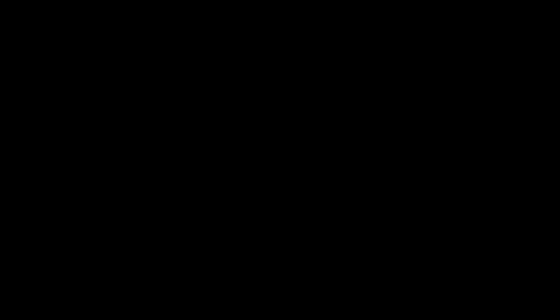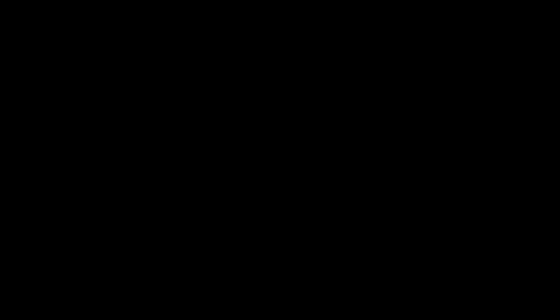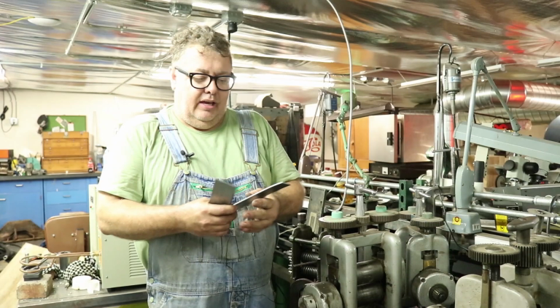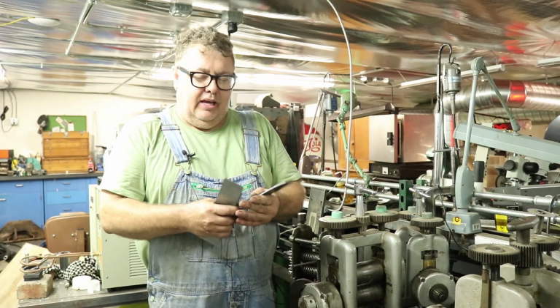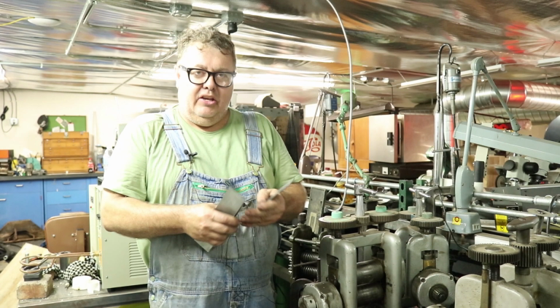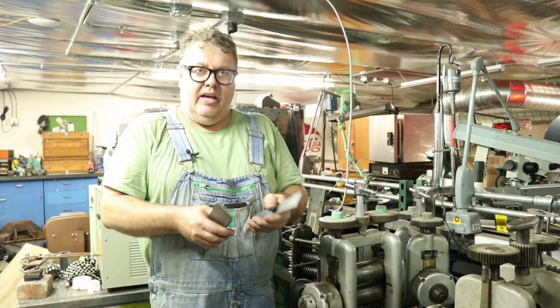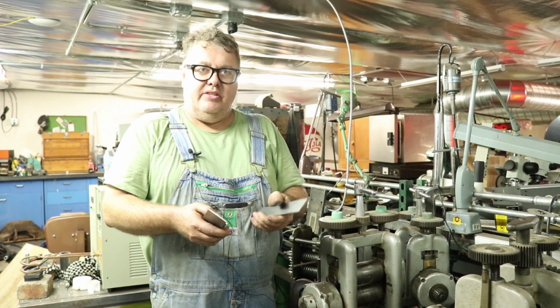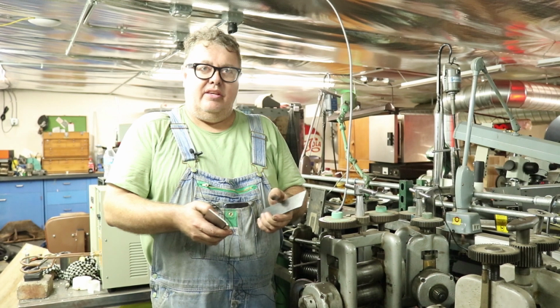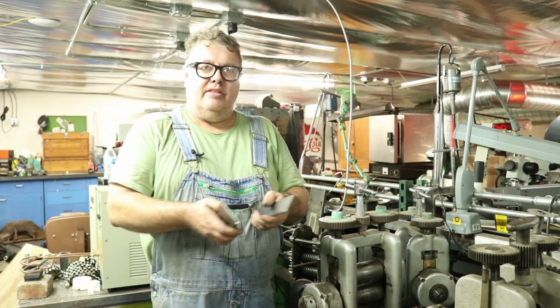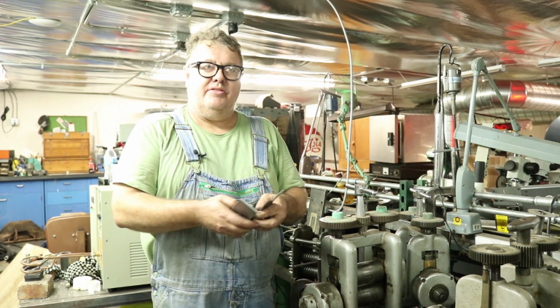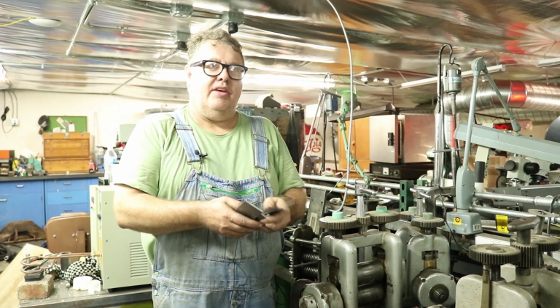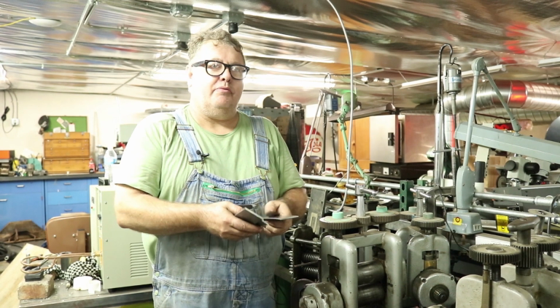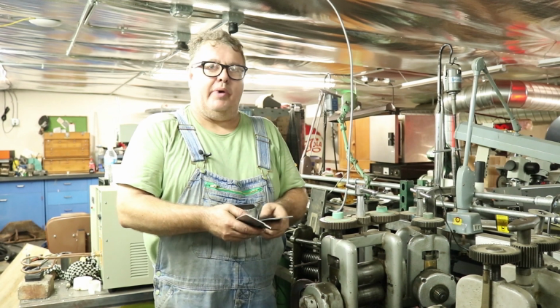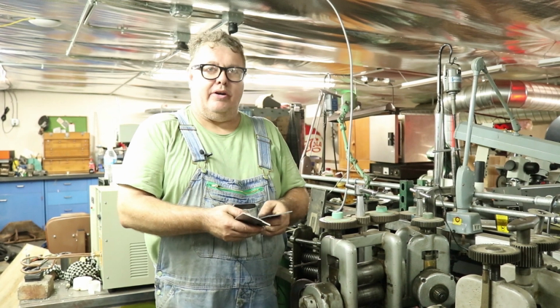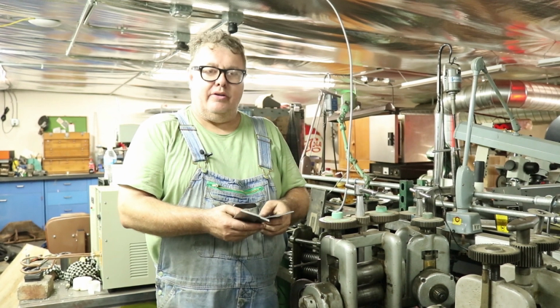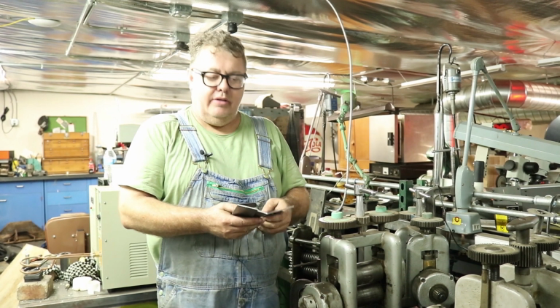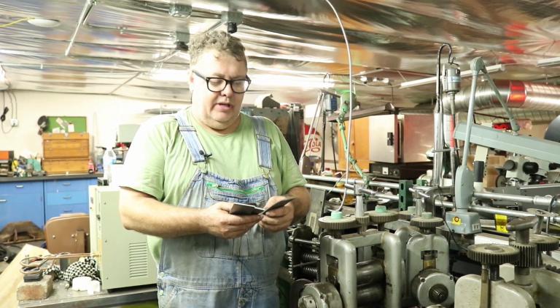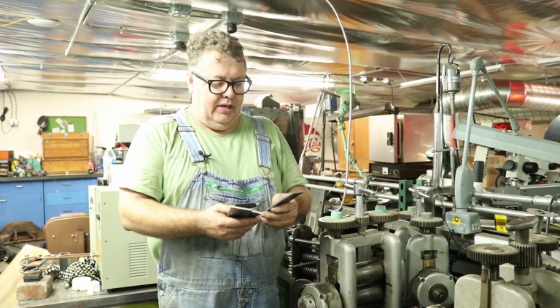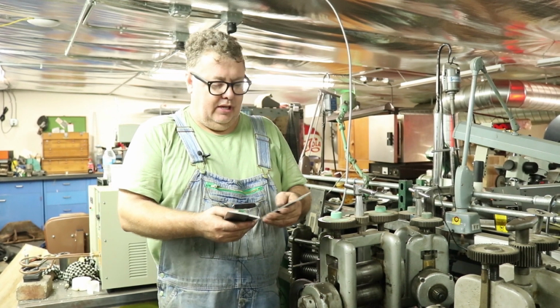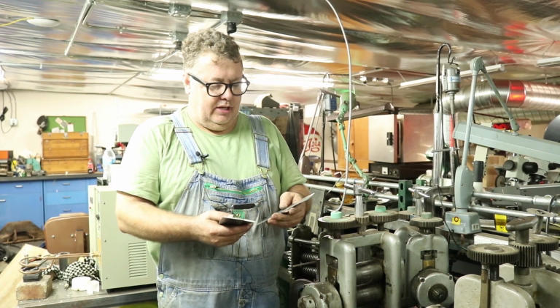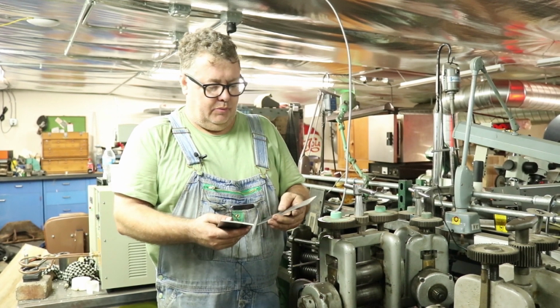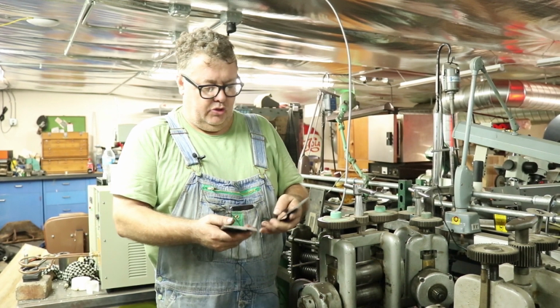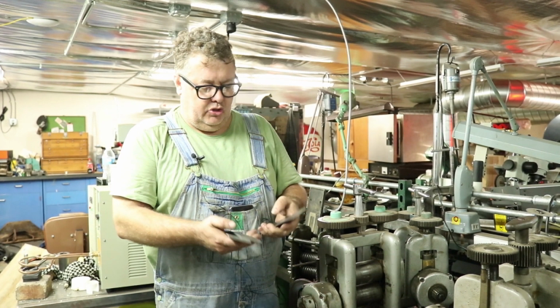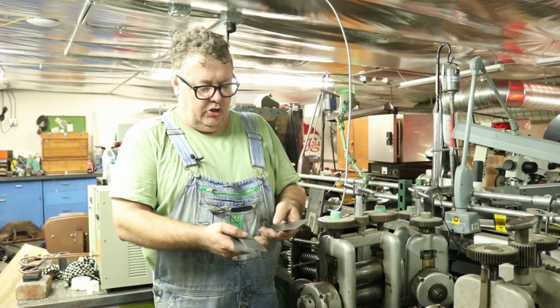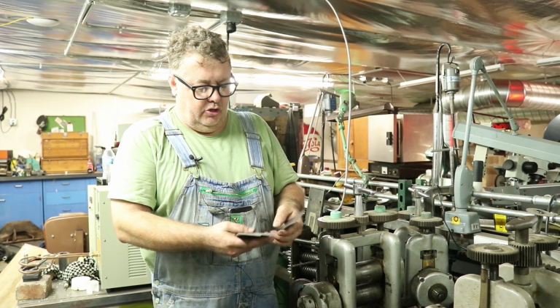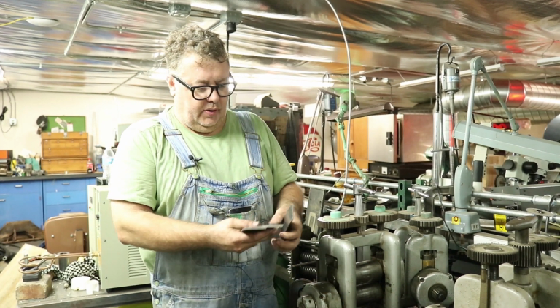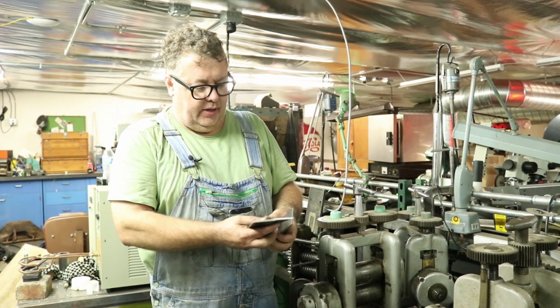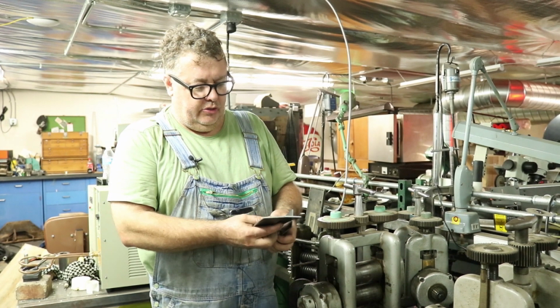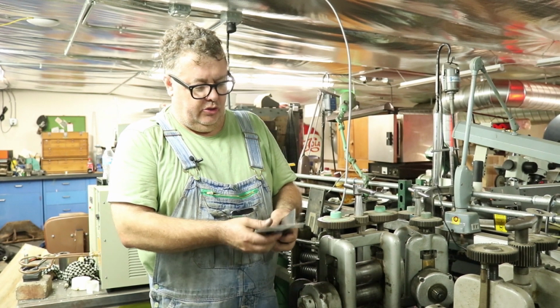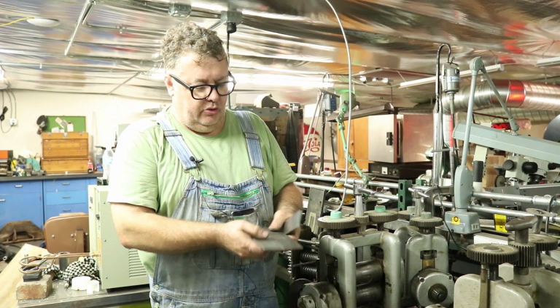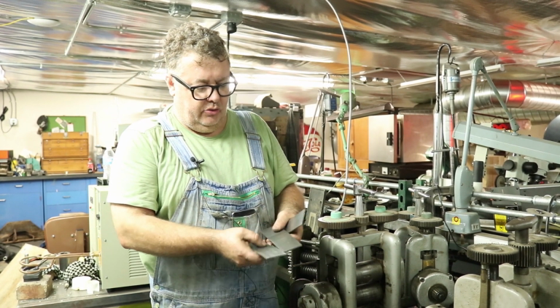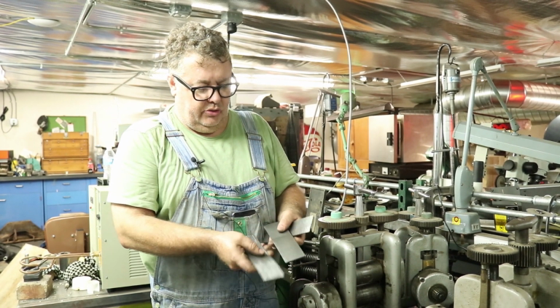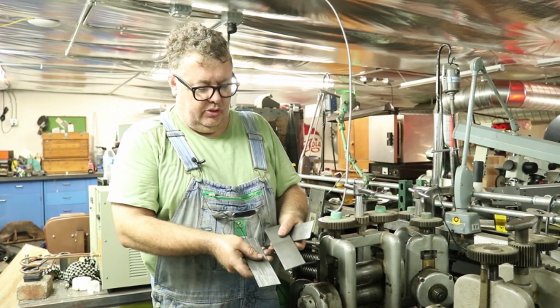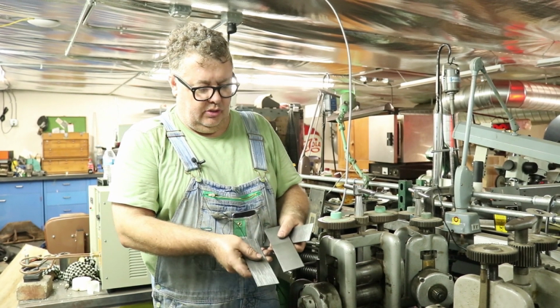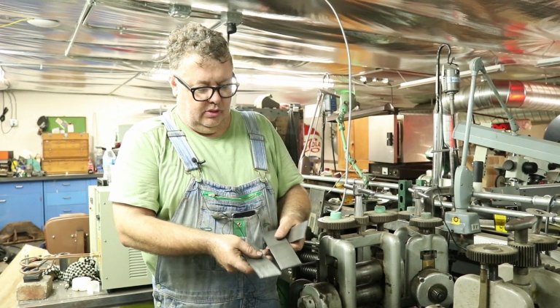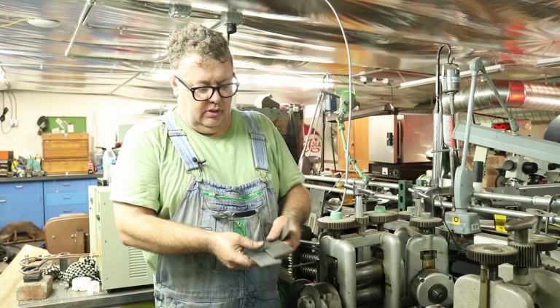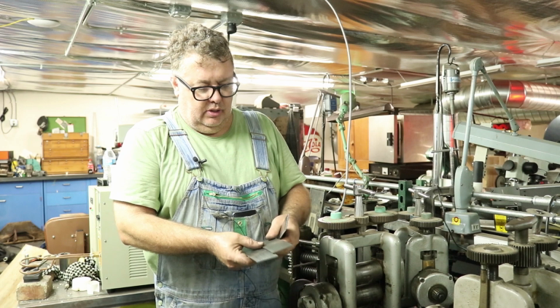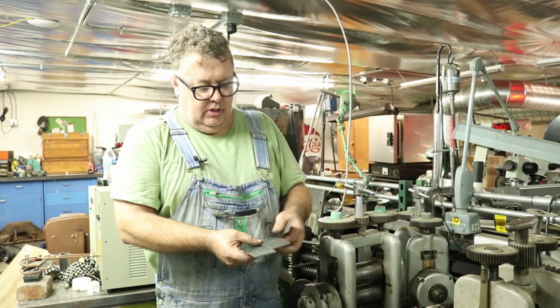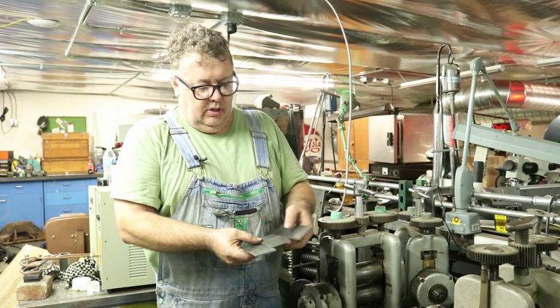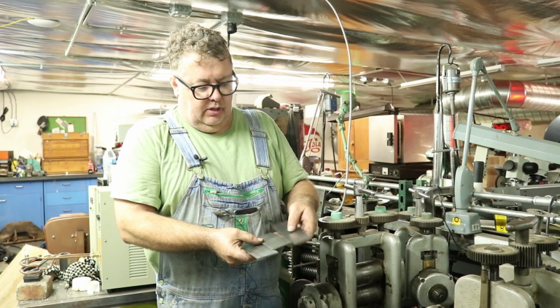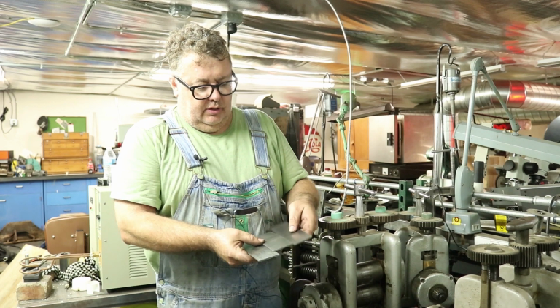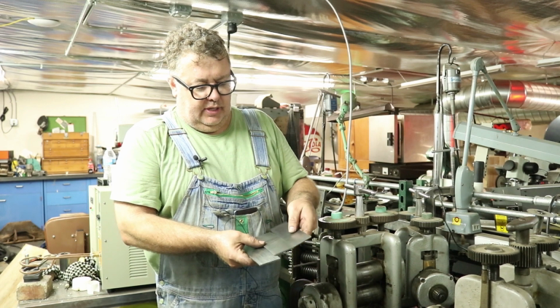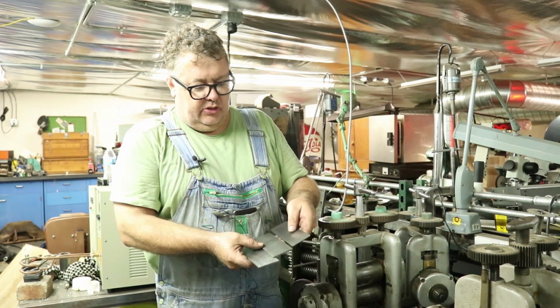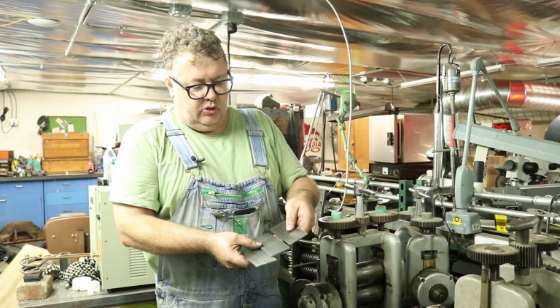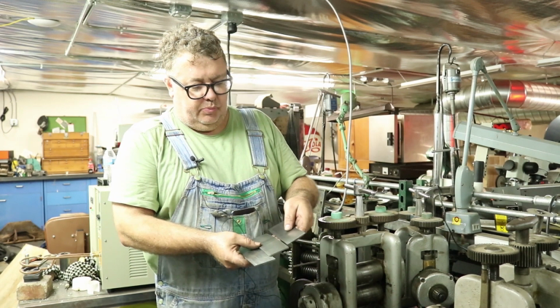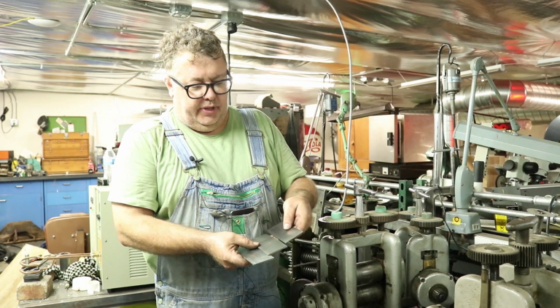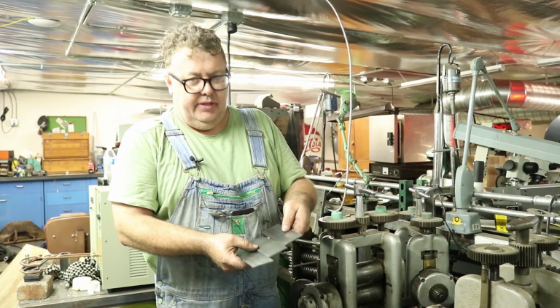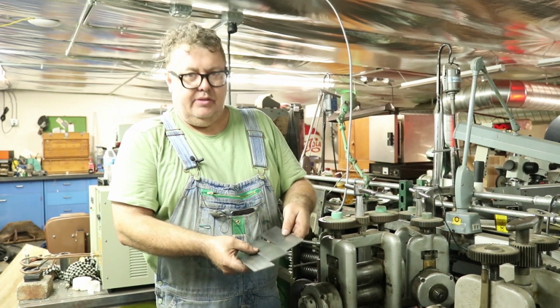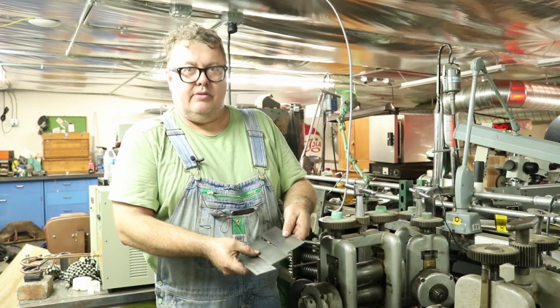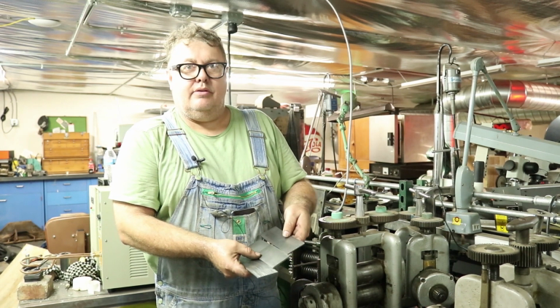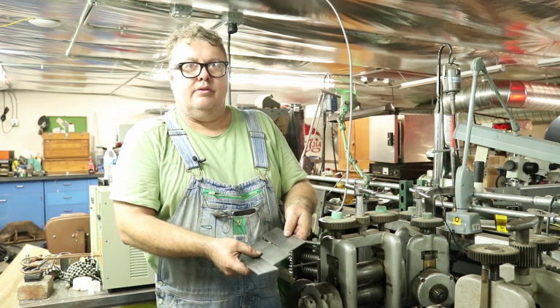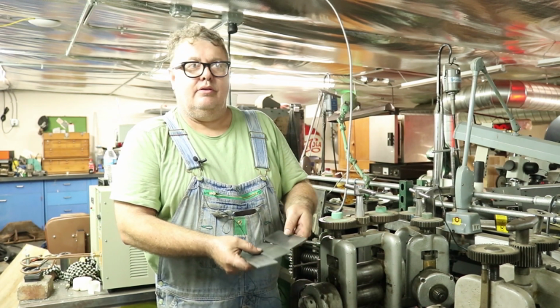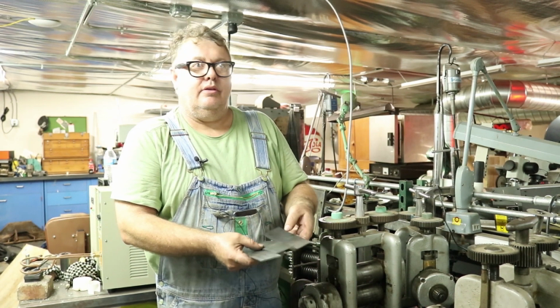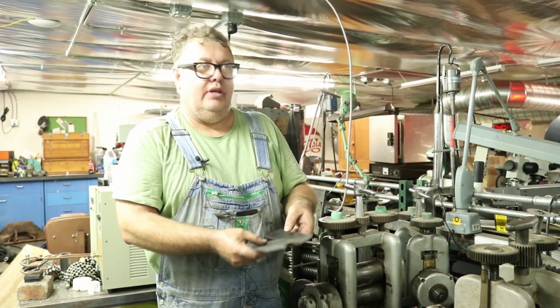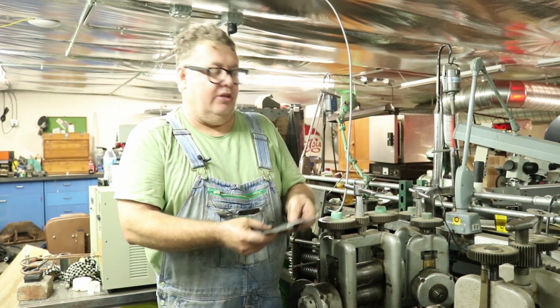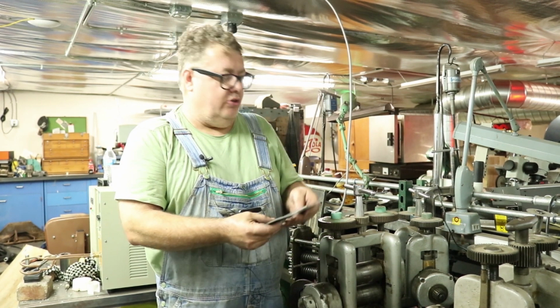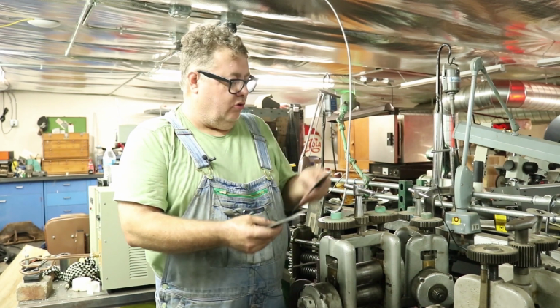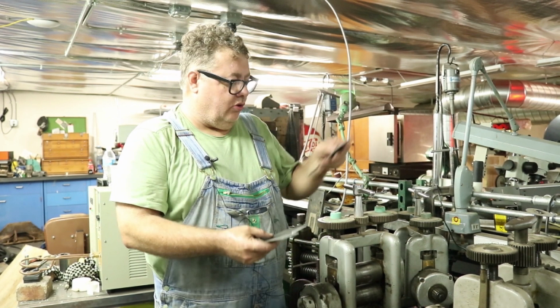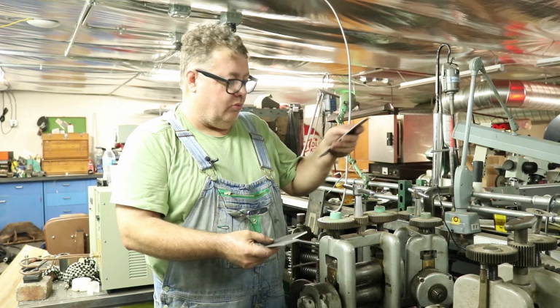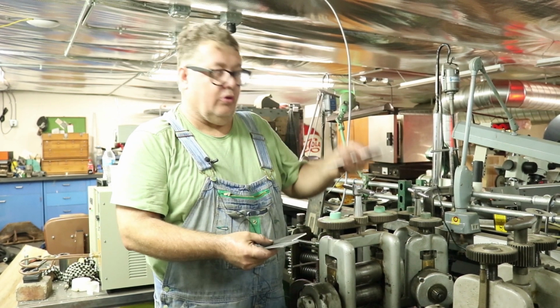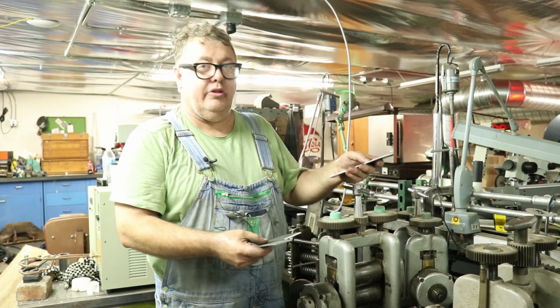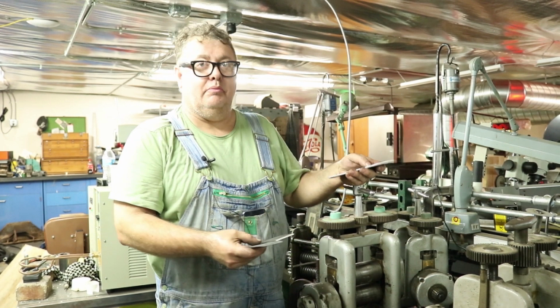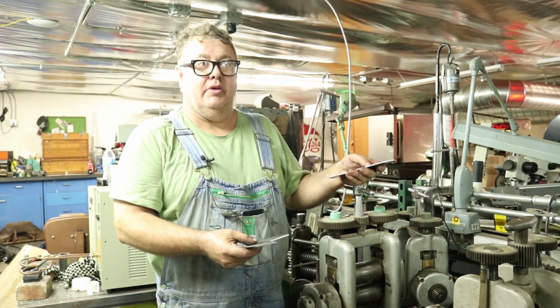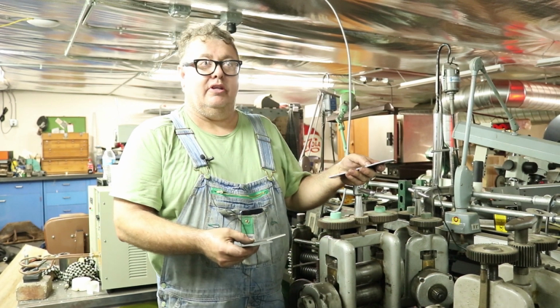Hey guys, this is Kevin Potter, and I'm going to show you how to use texture plates in your rolling mill.